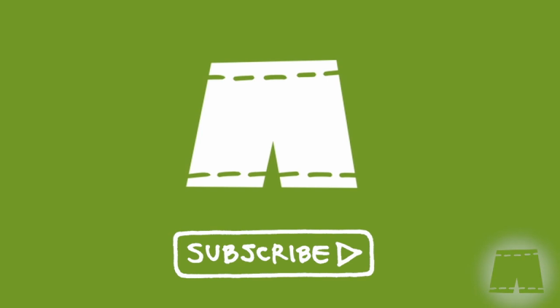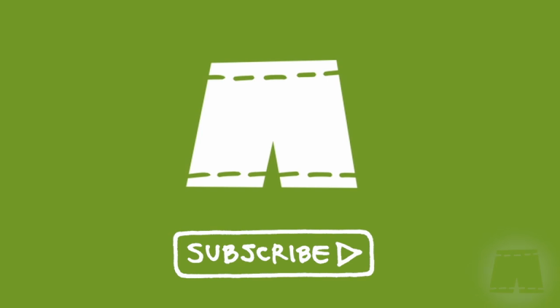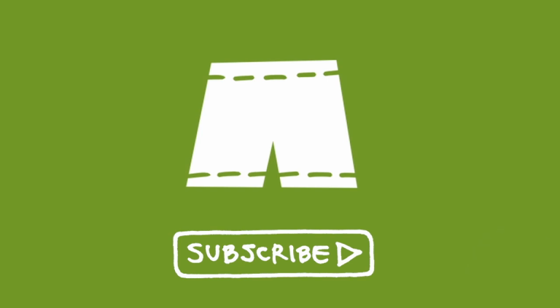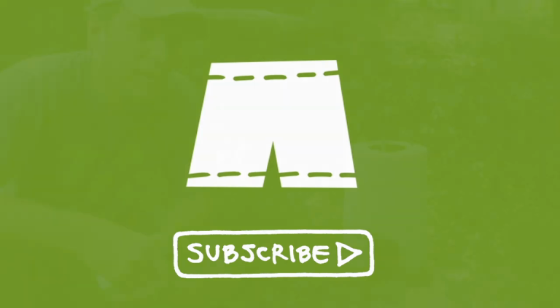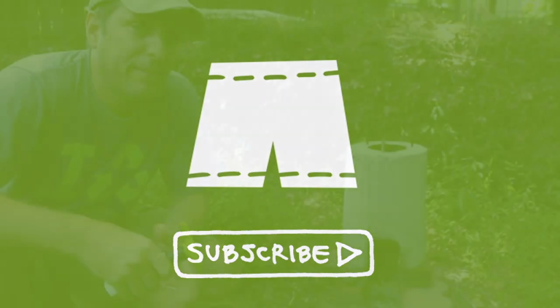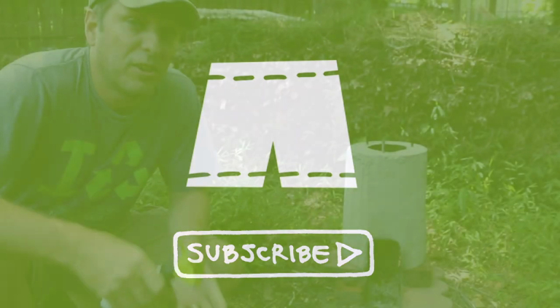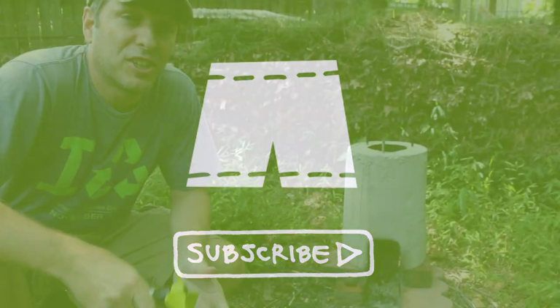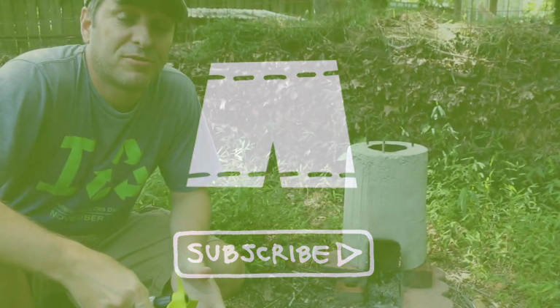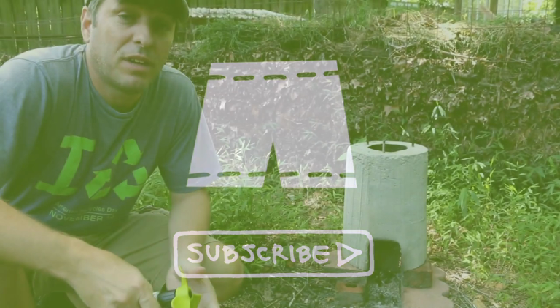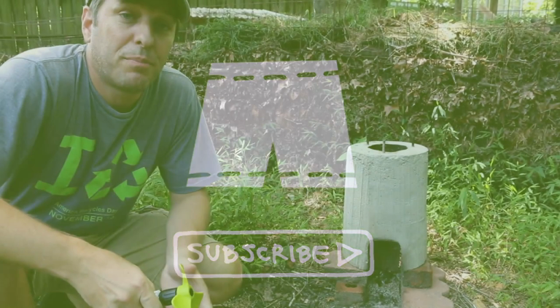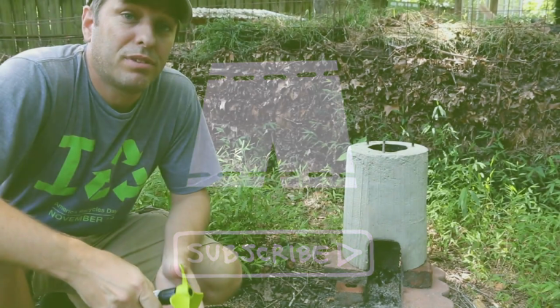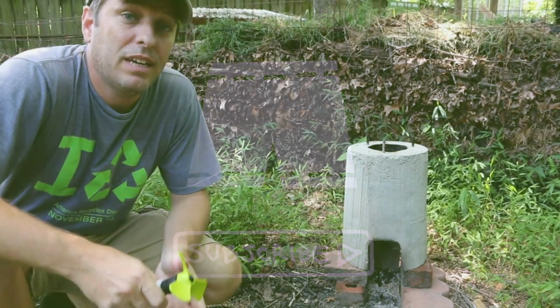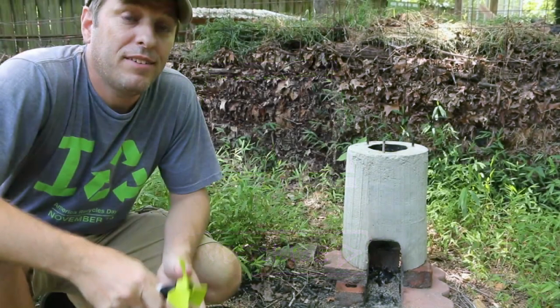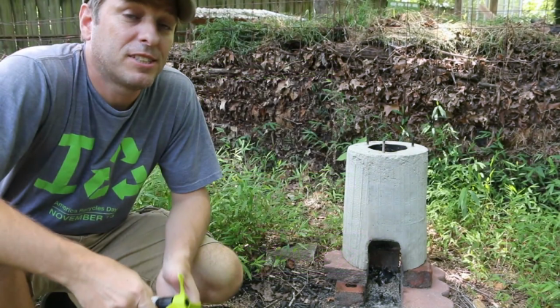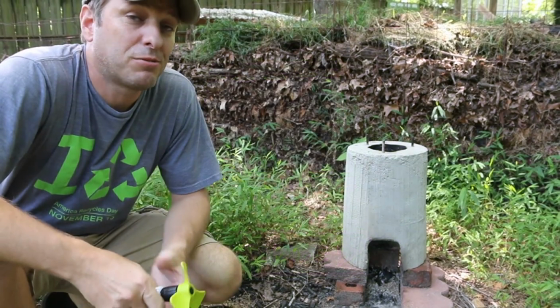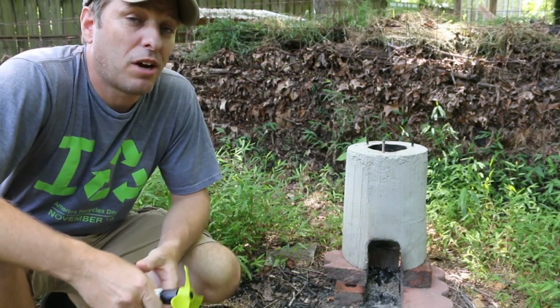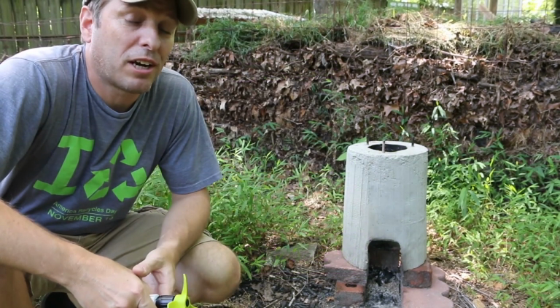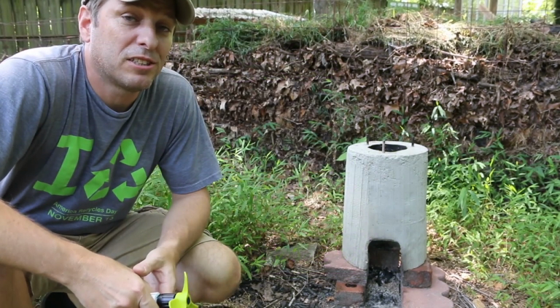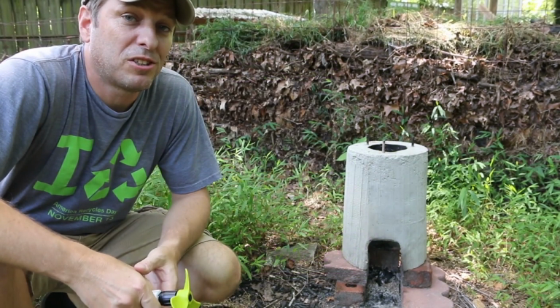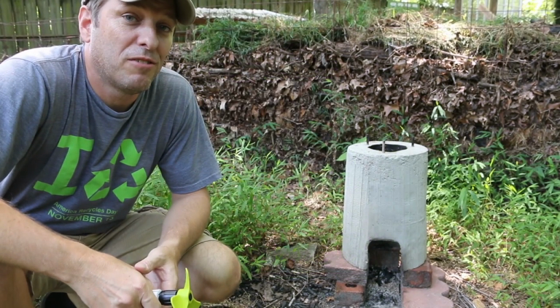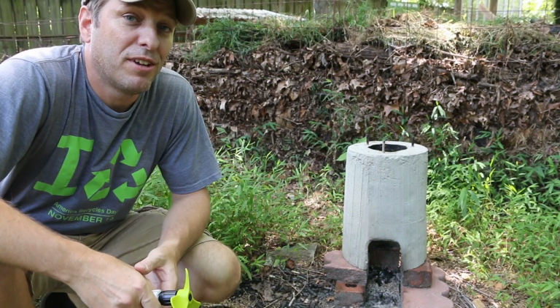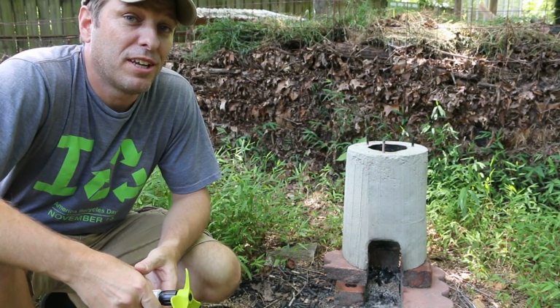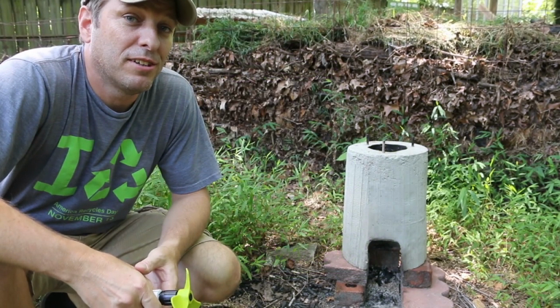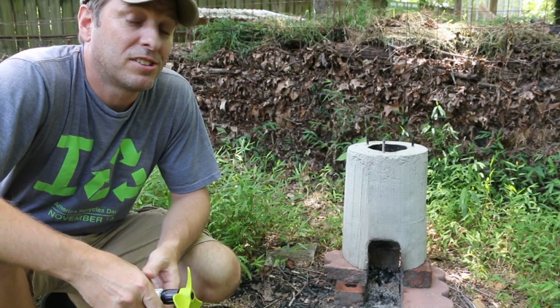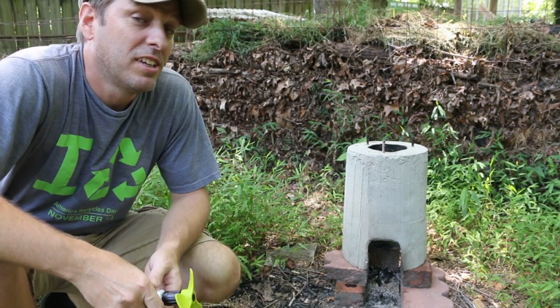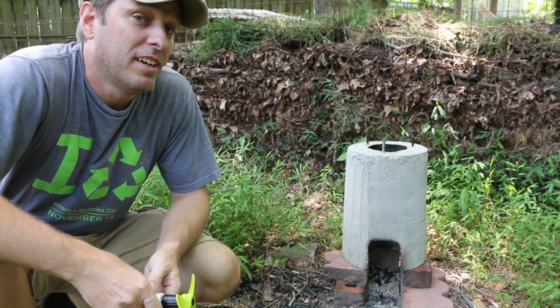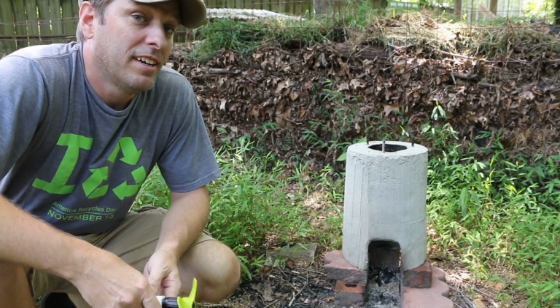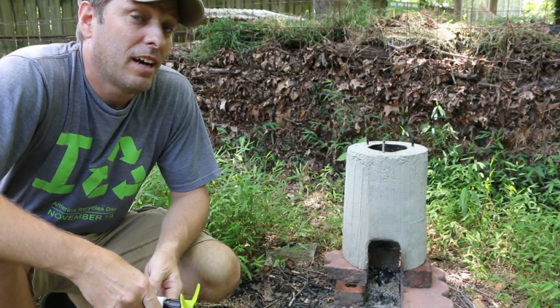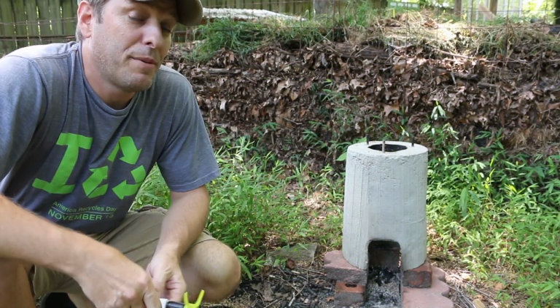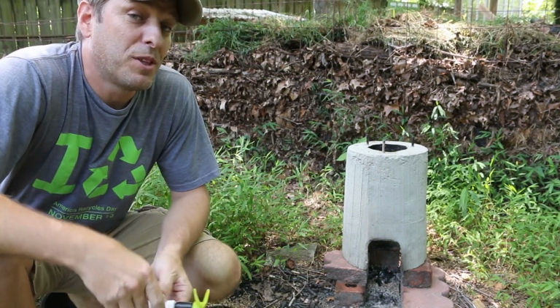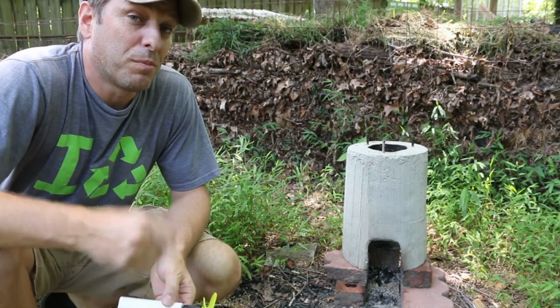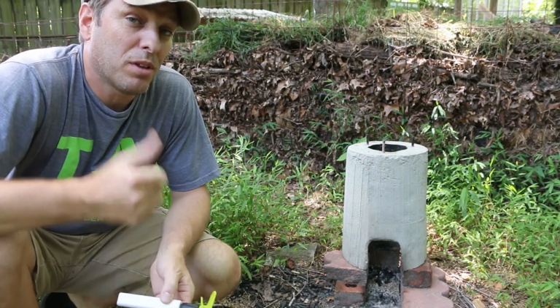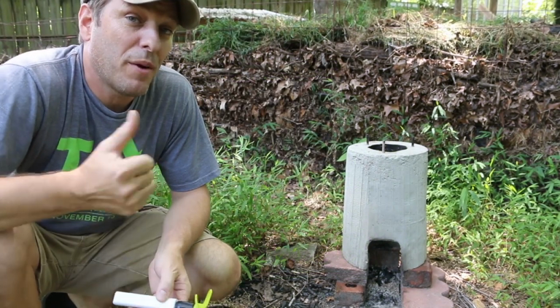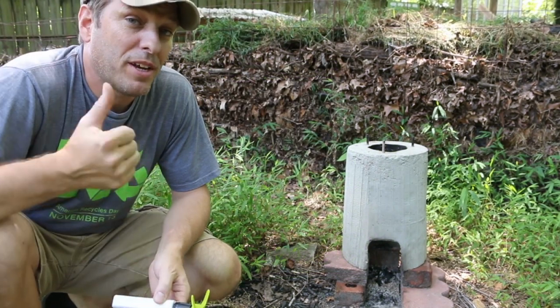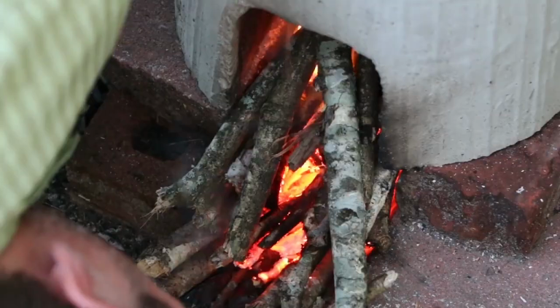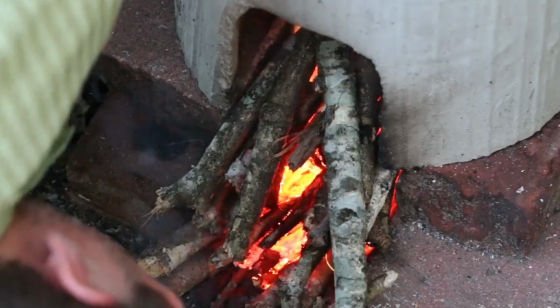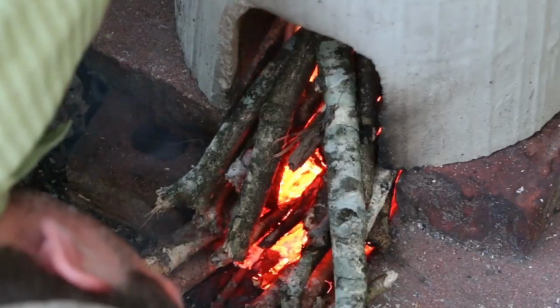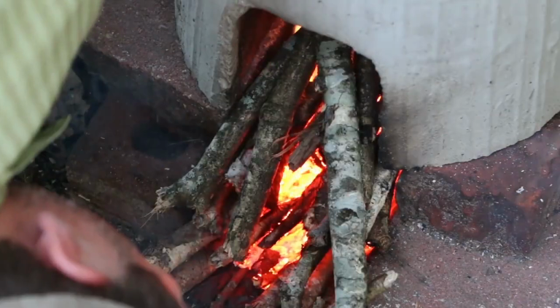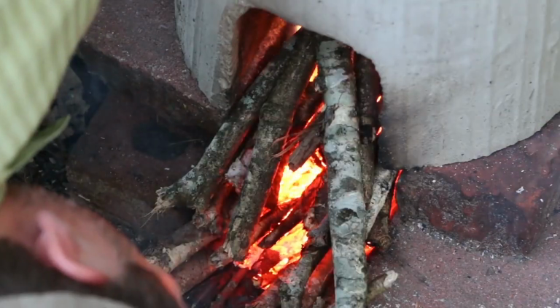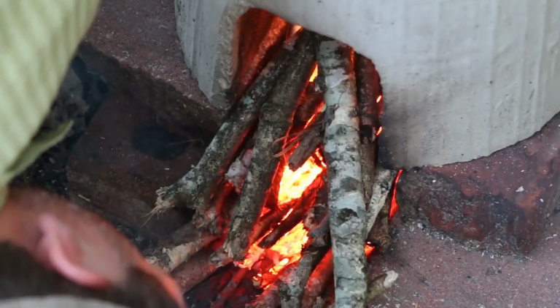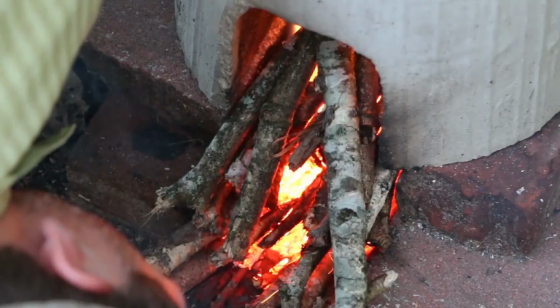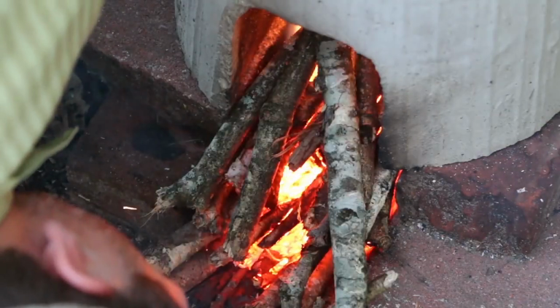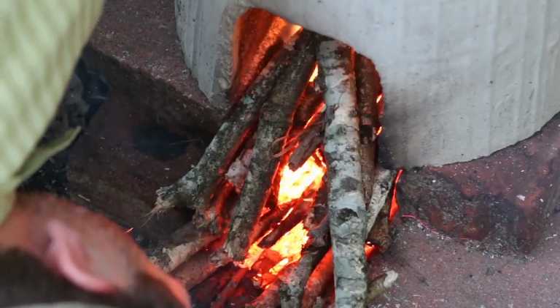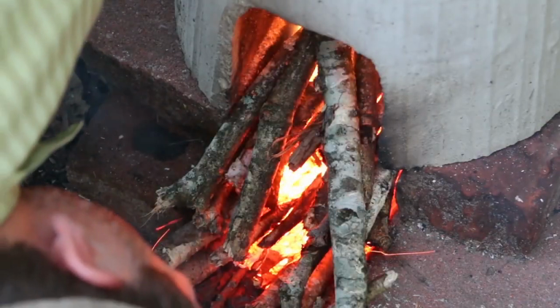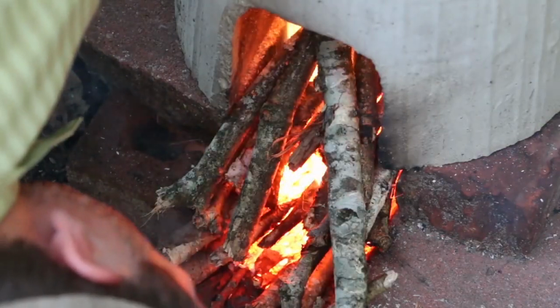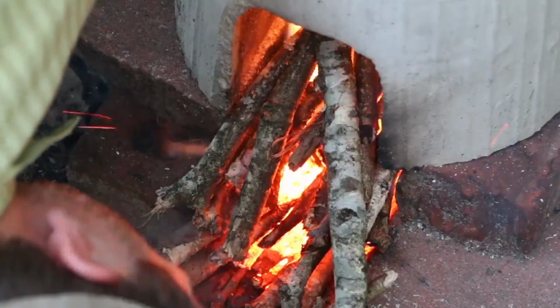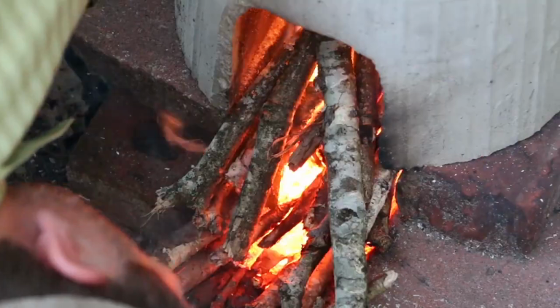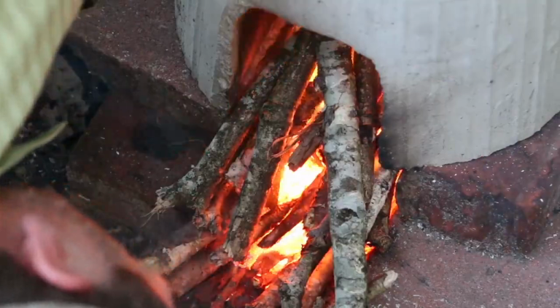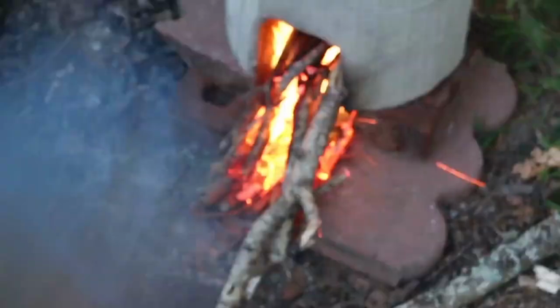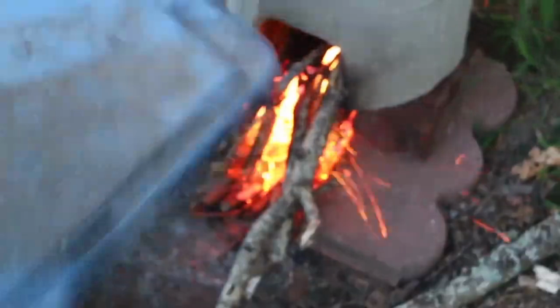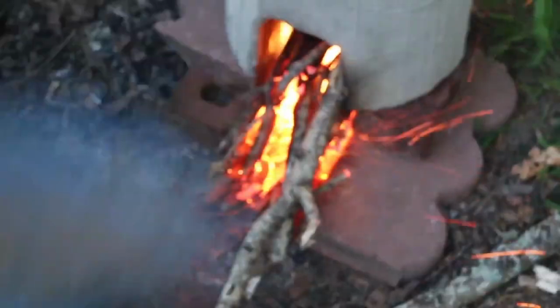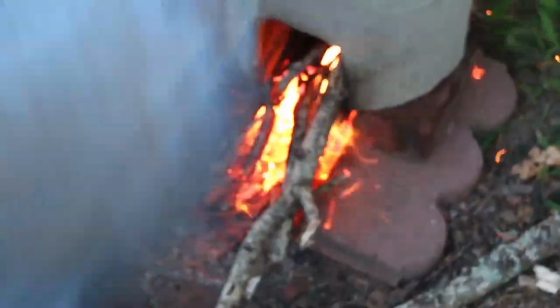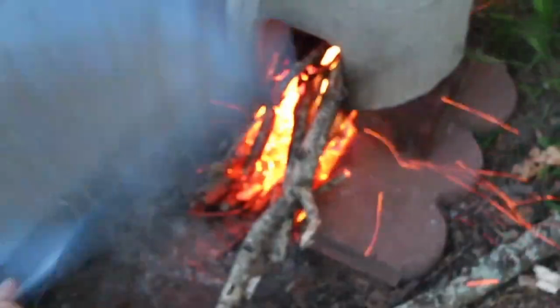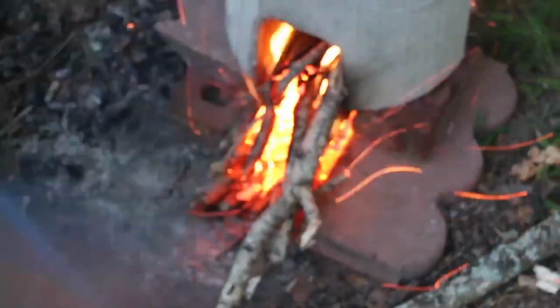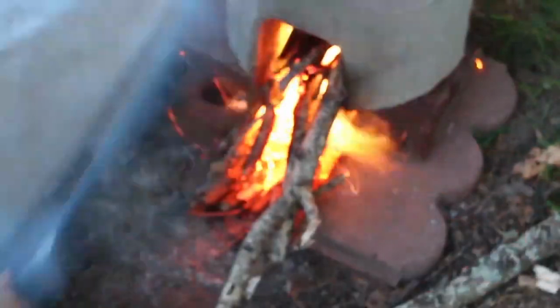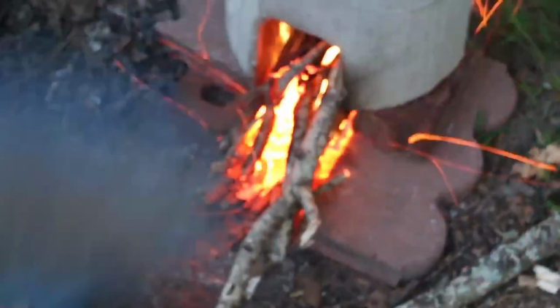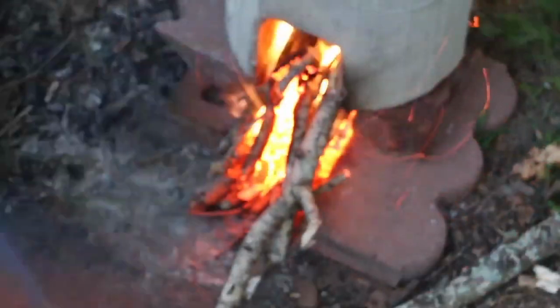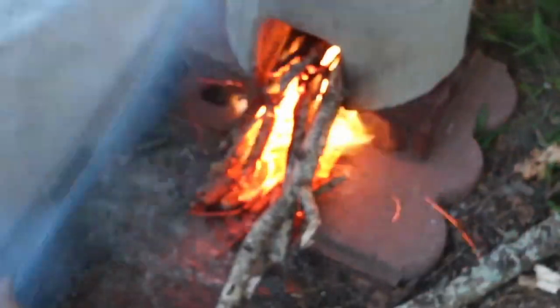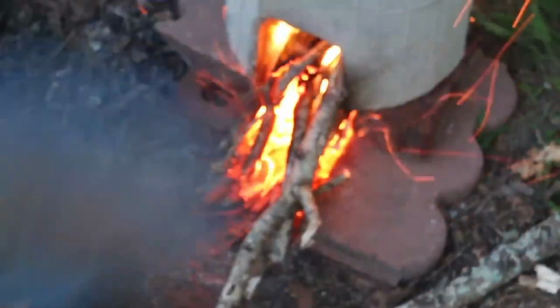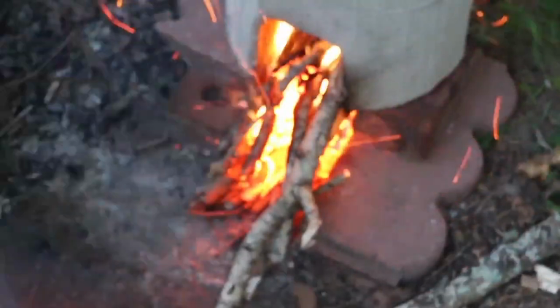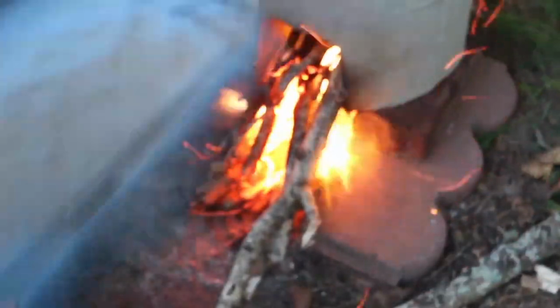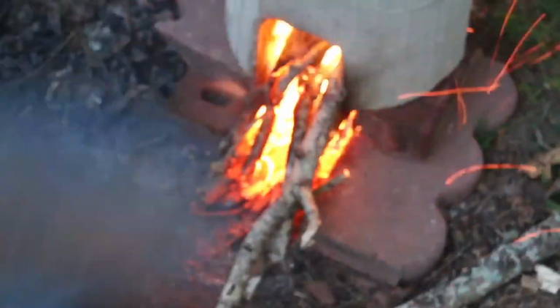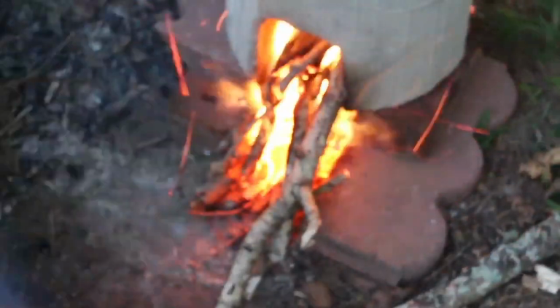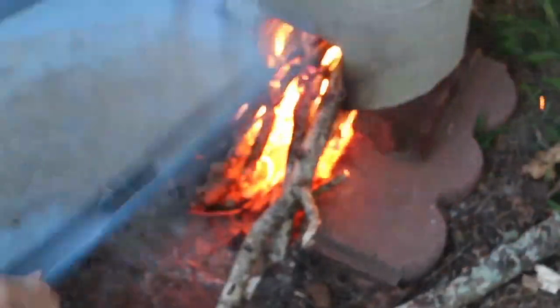You may have noticed from my previous rocket stove videos I'm either blowing on the fire or fanning it to get it to burn hot enough.